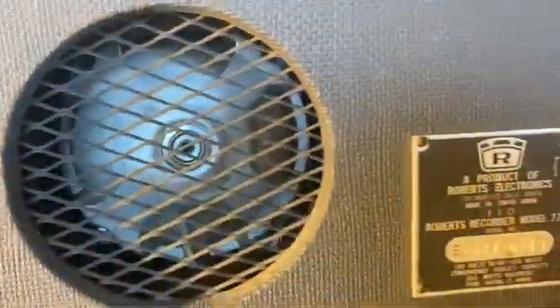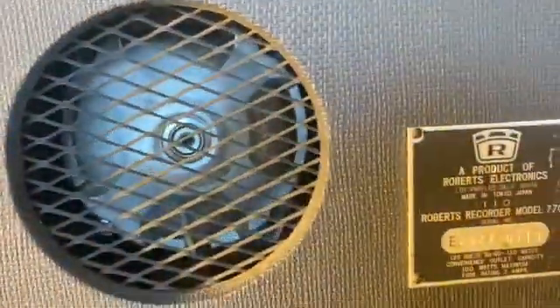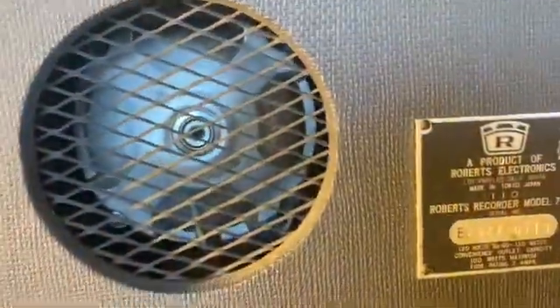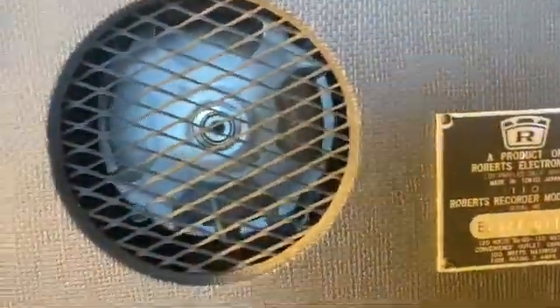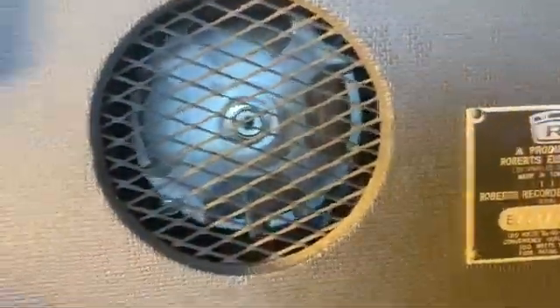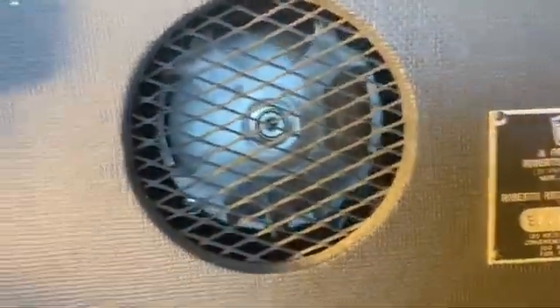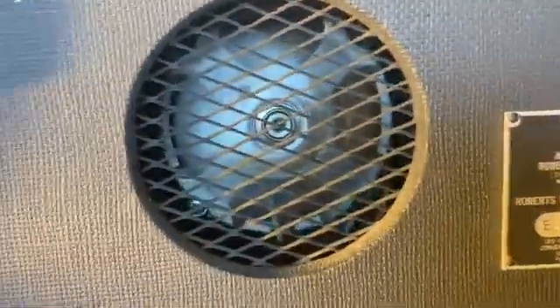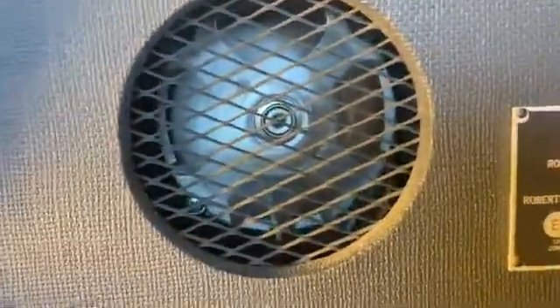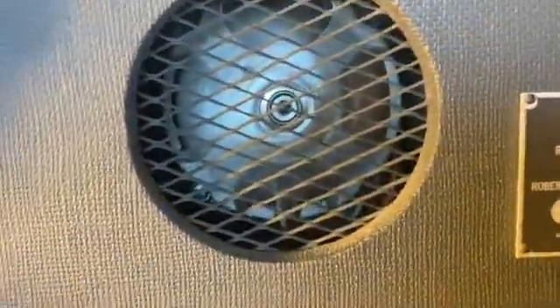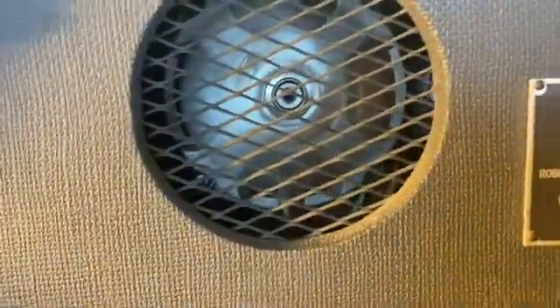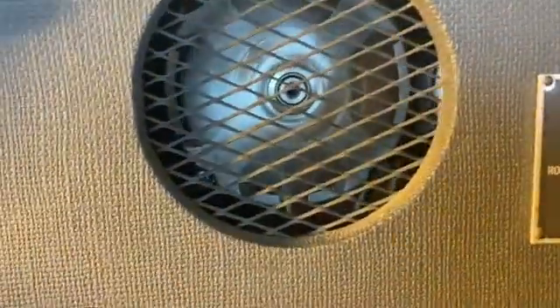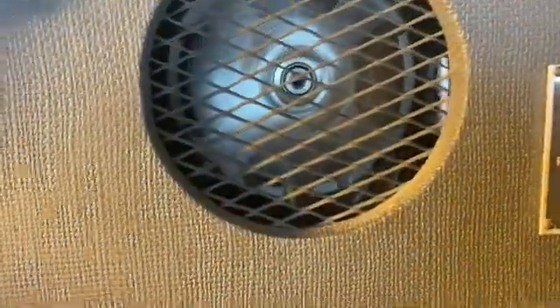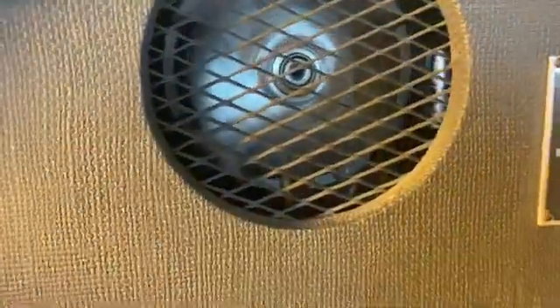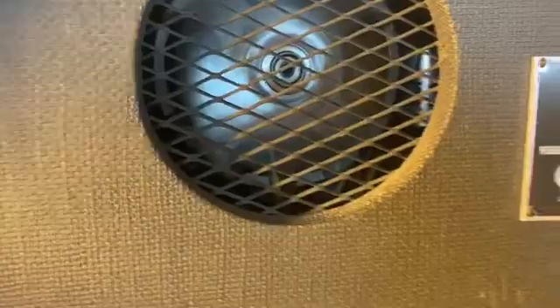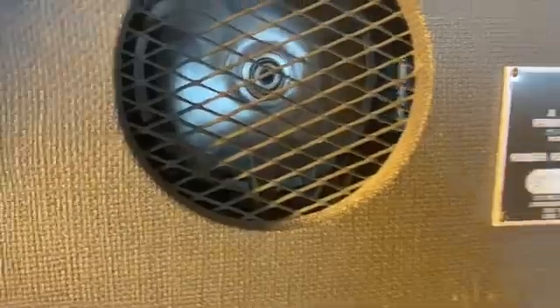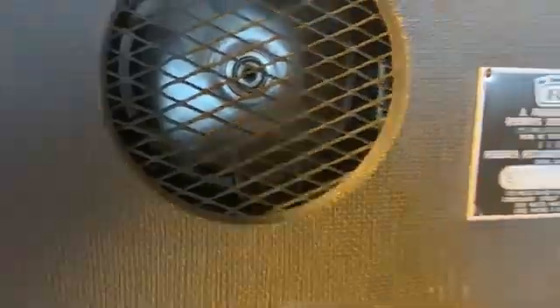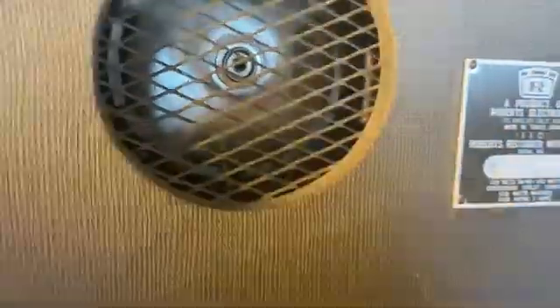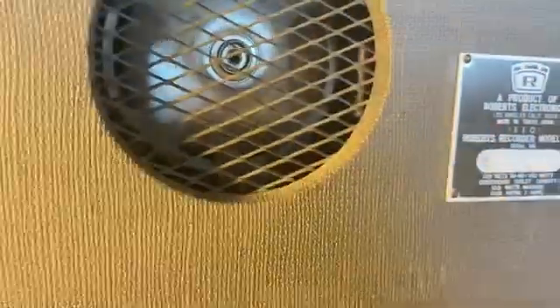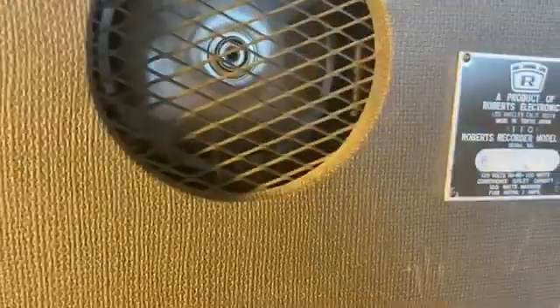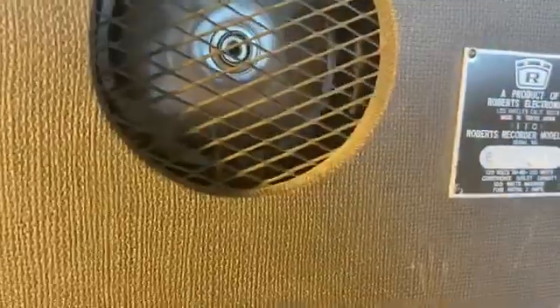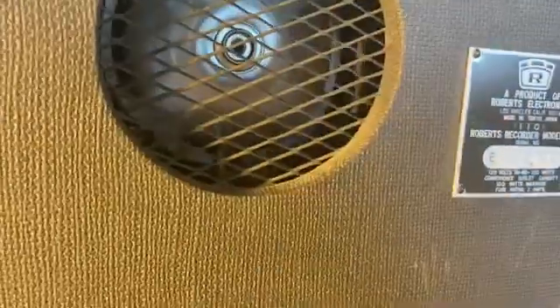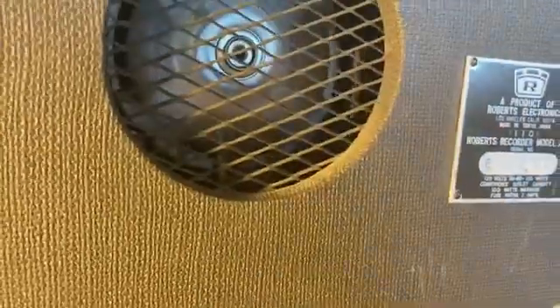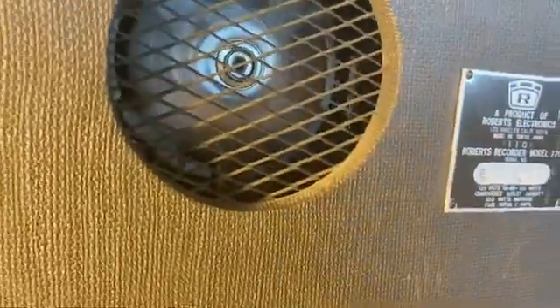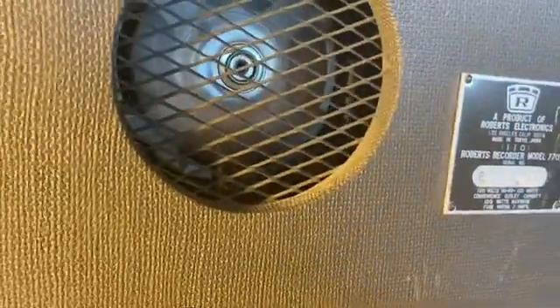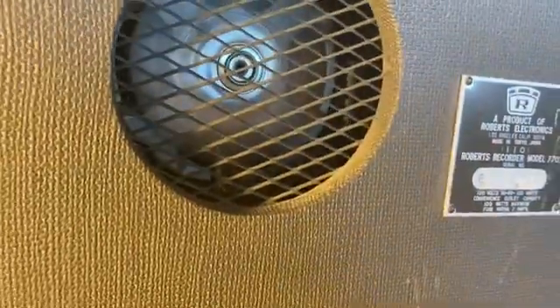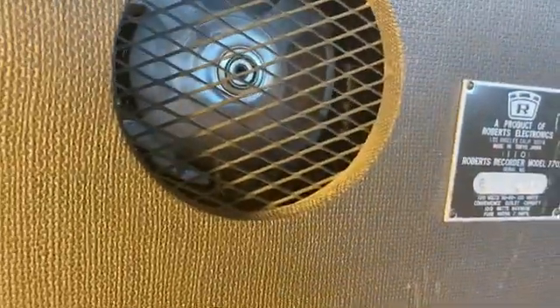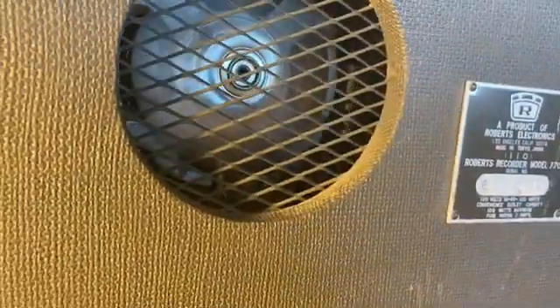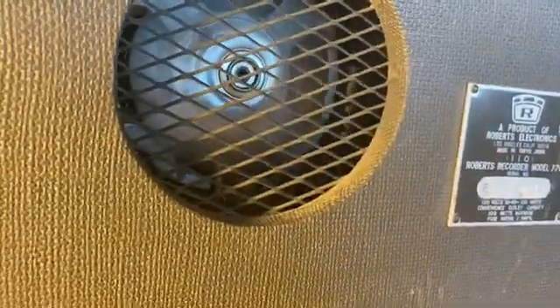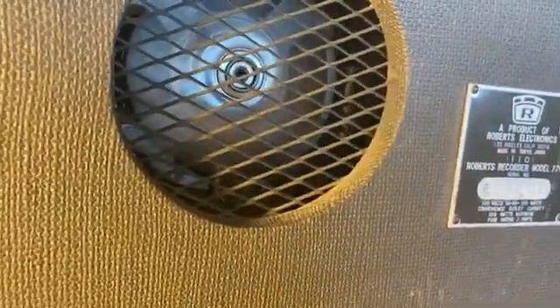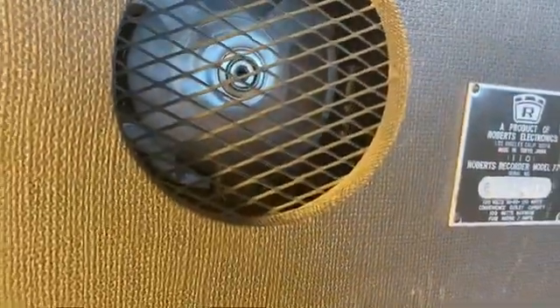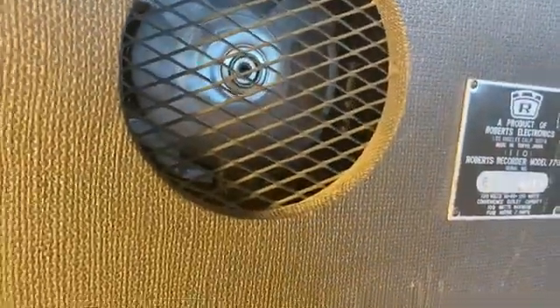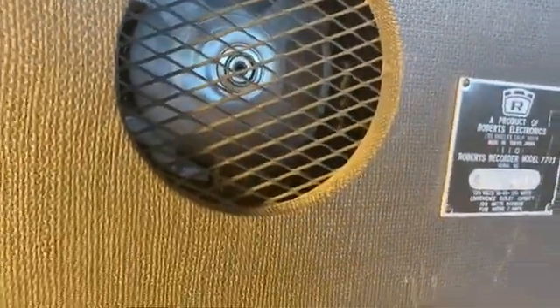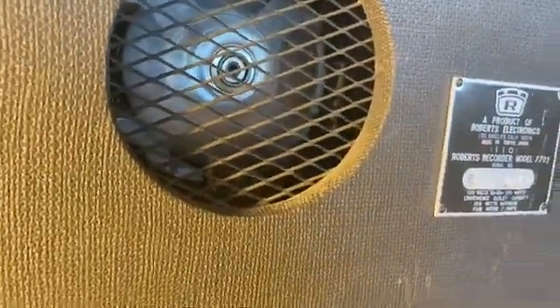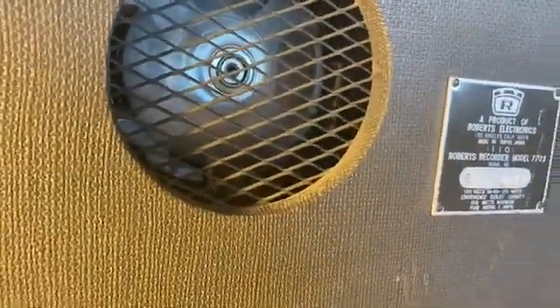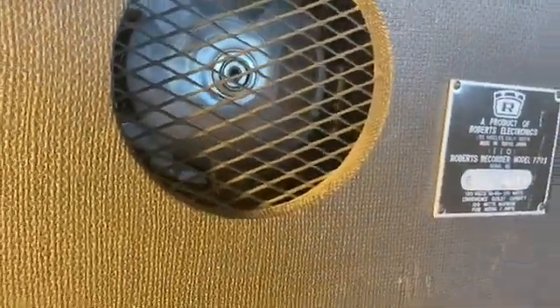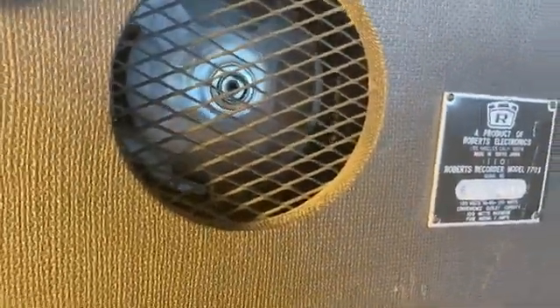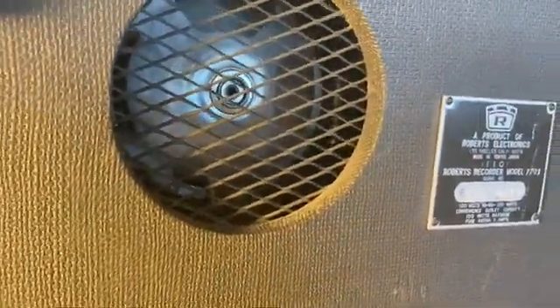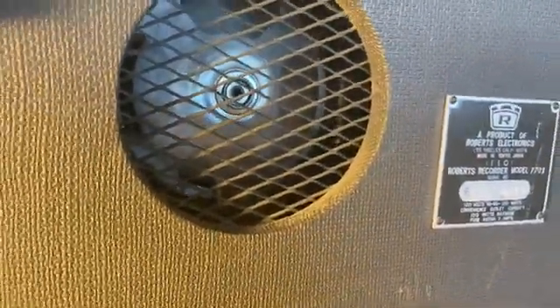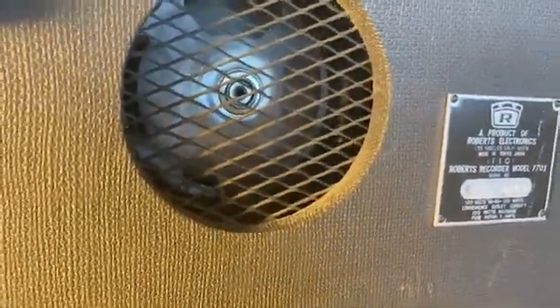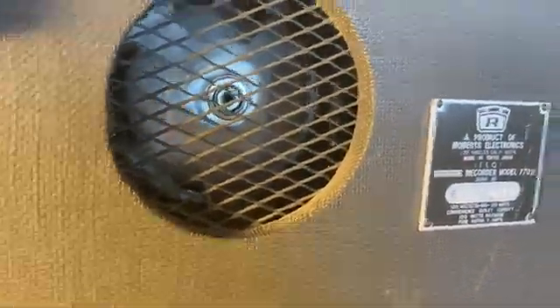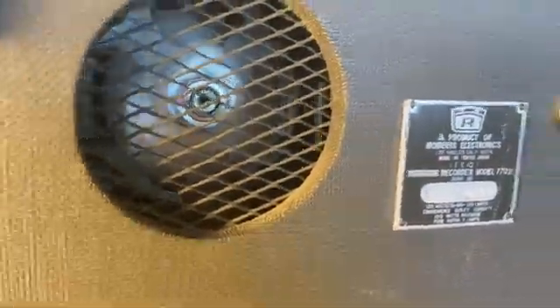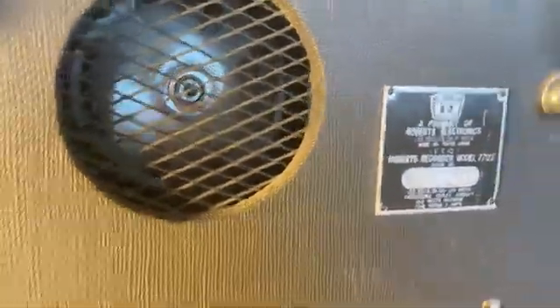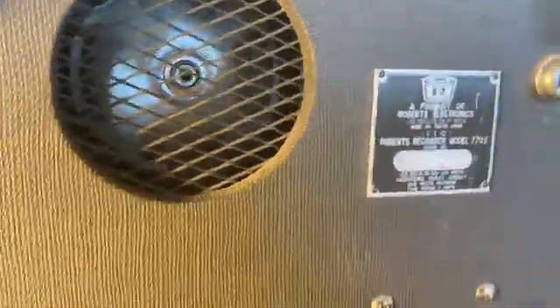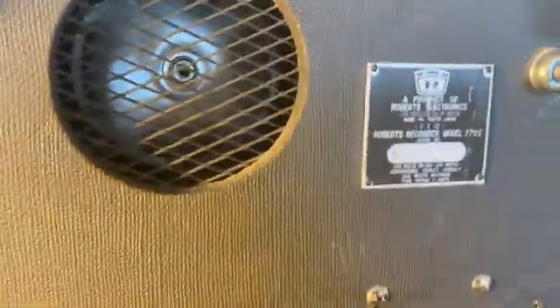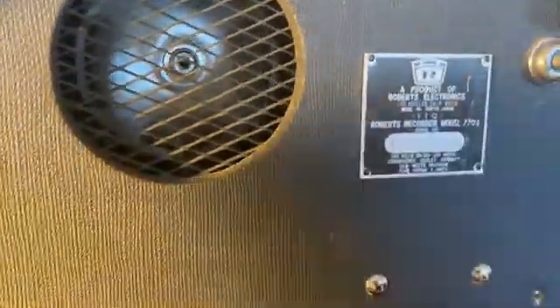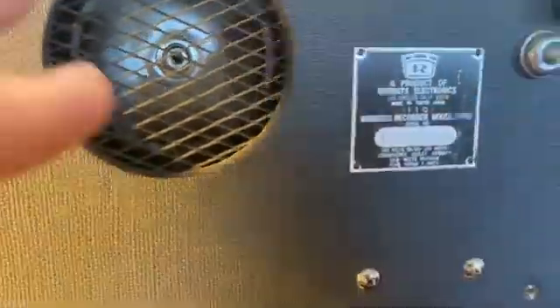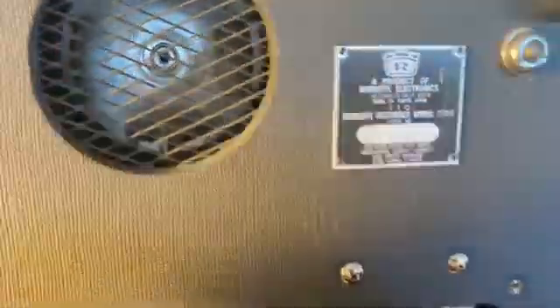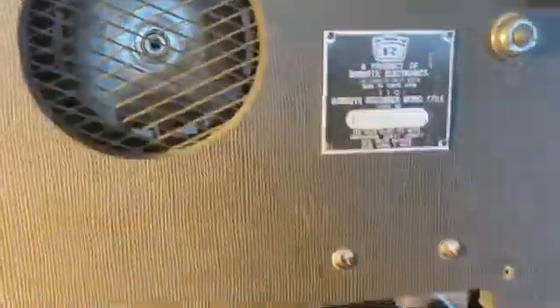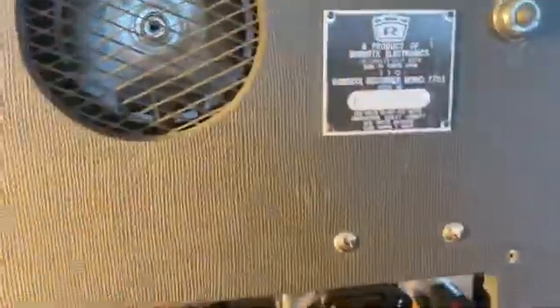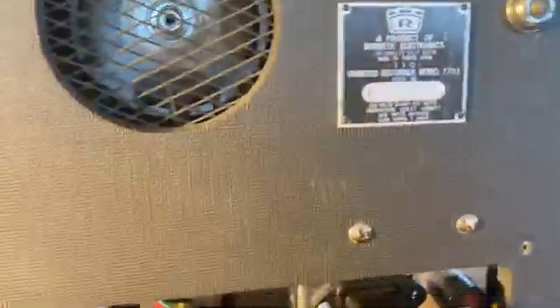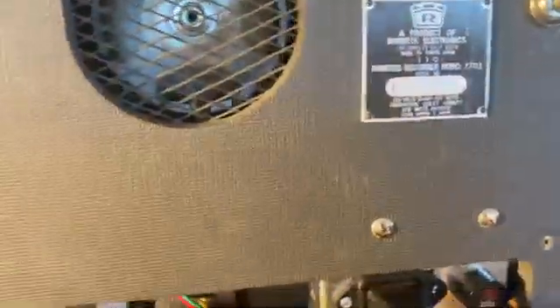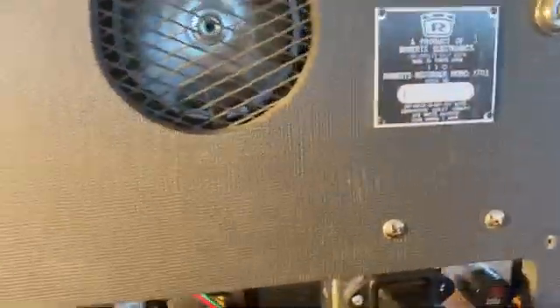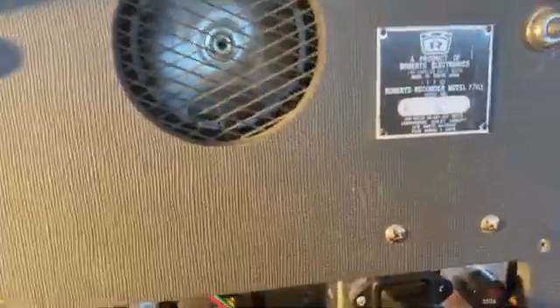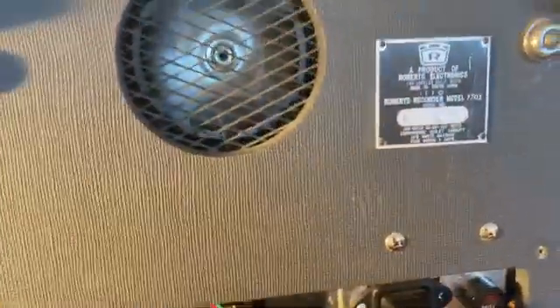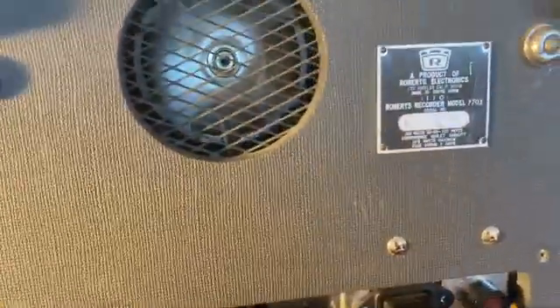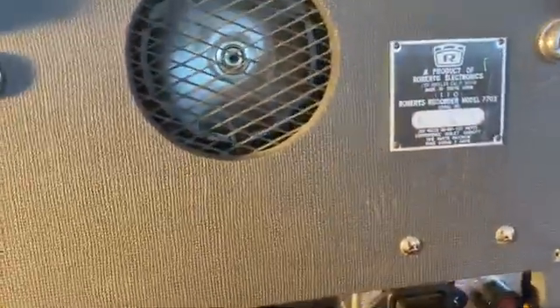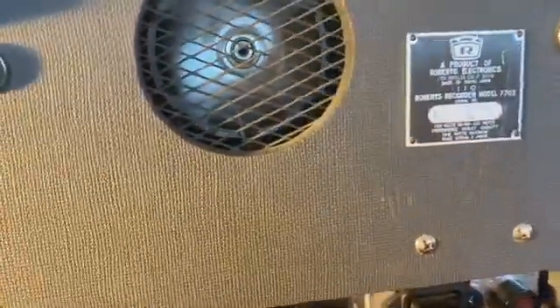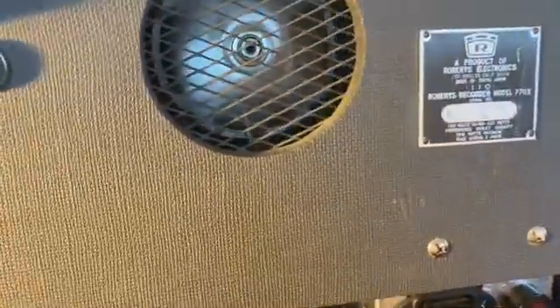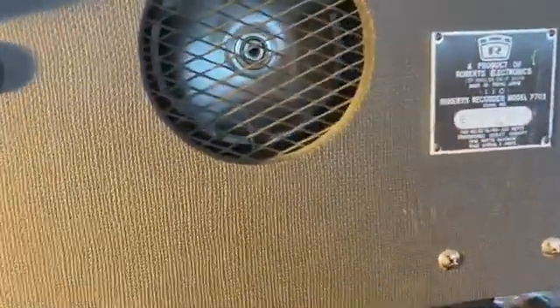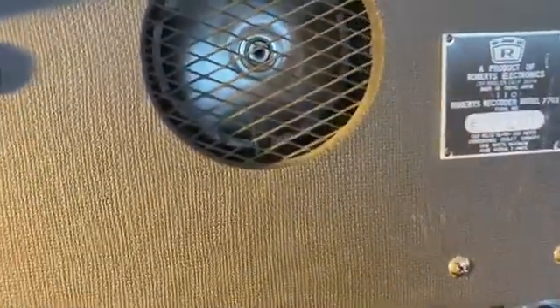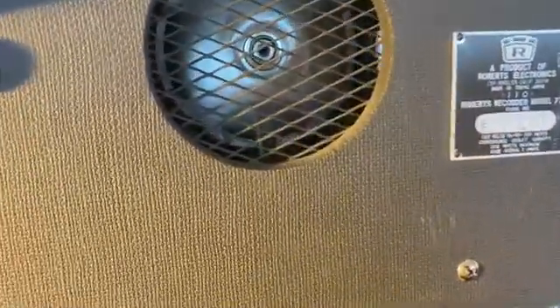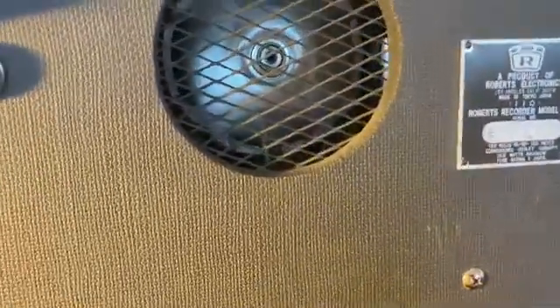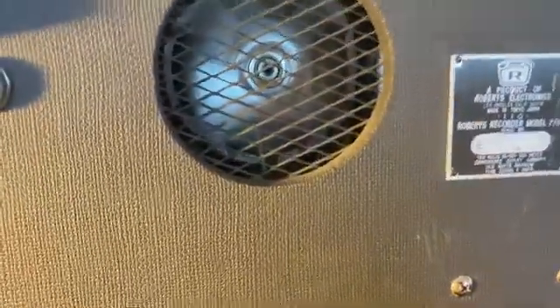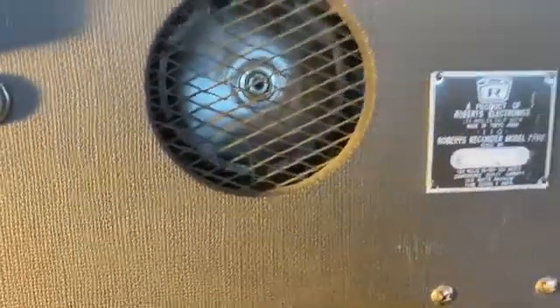Those motor run capacitors are in here and the motor seems to be working really well.